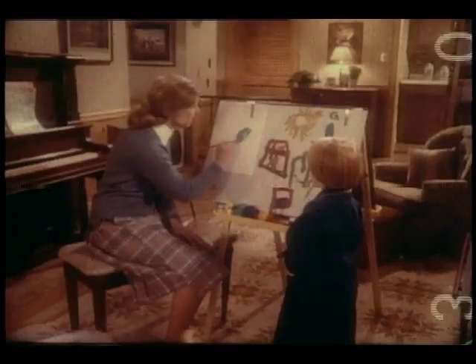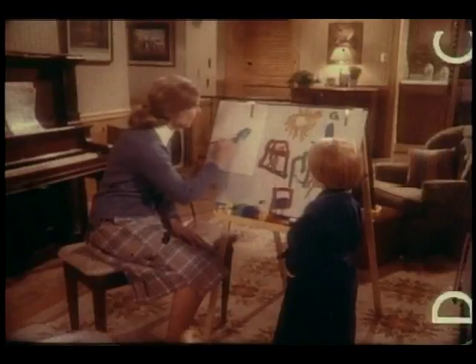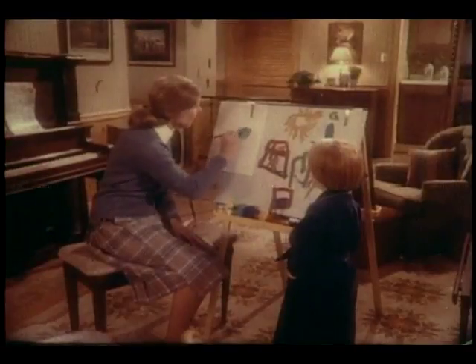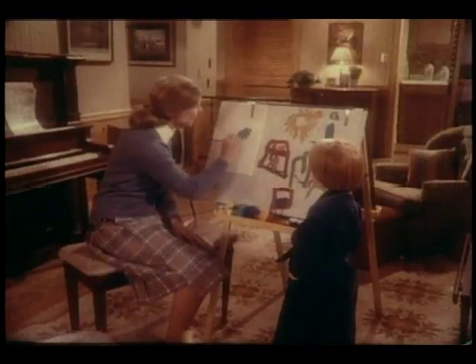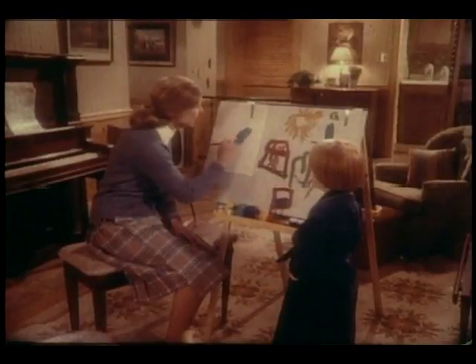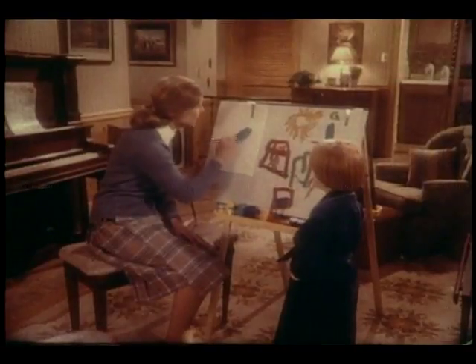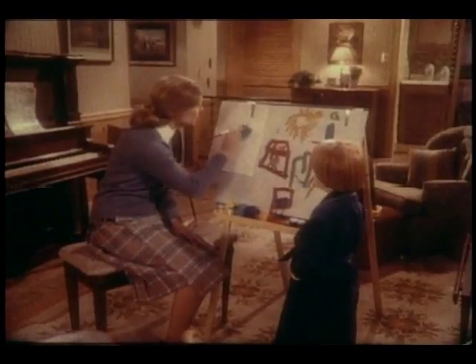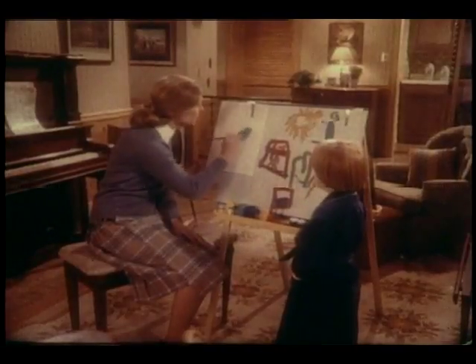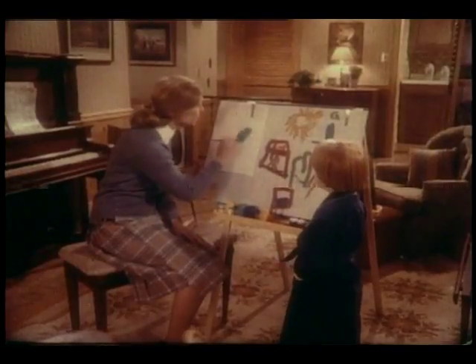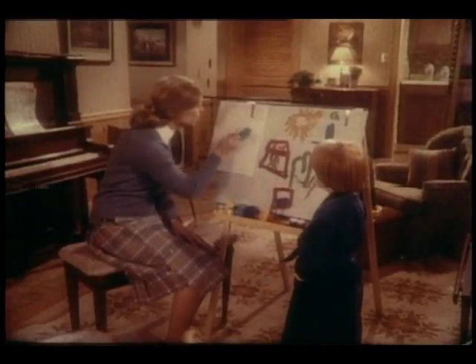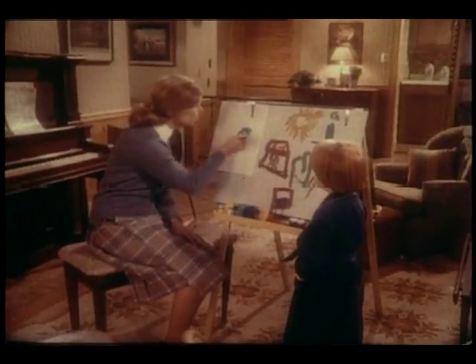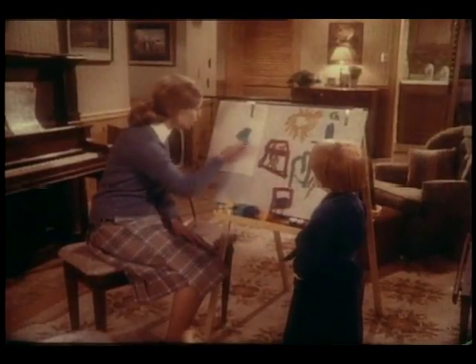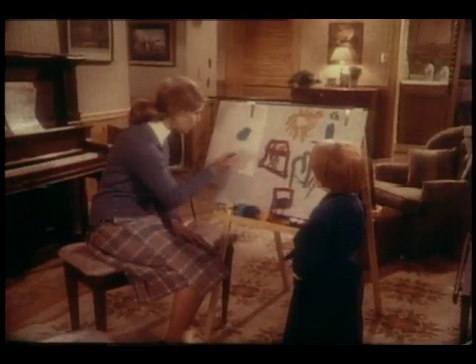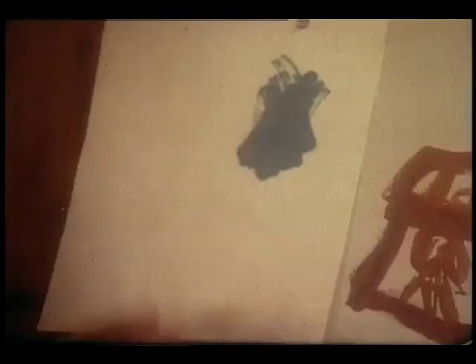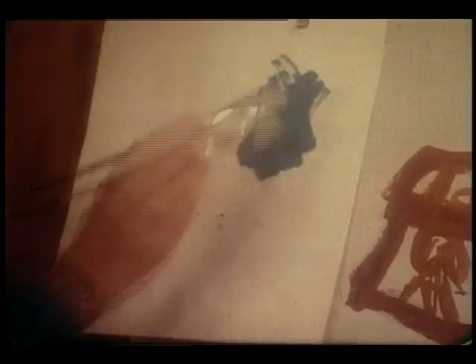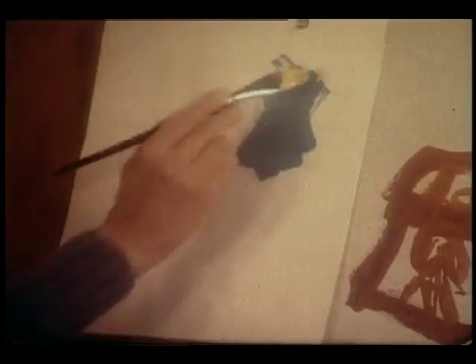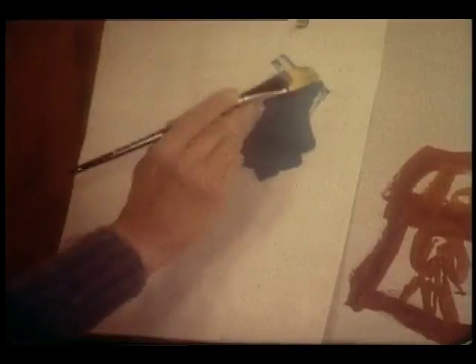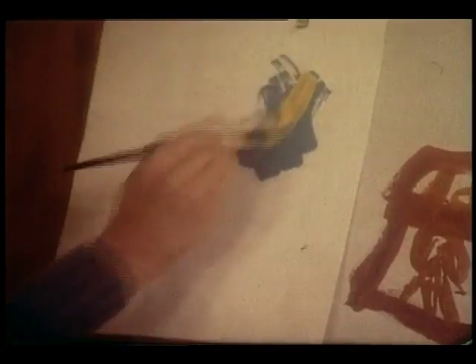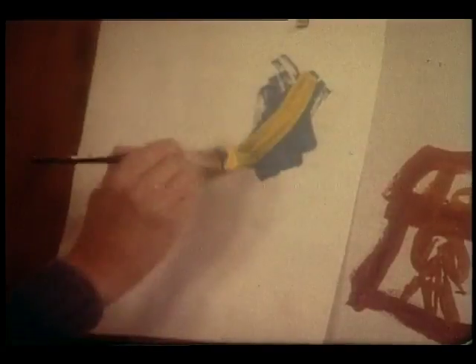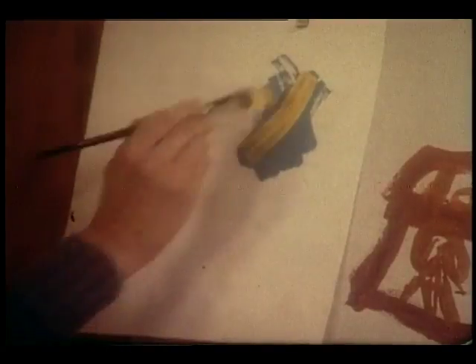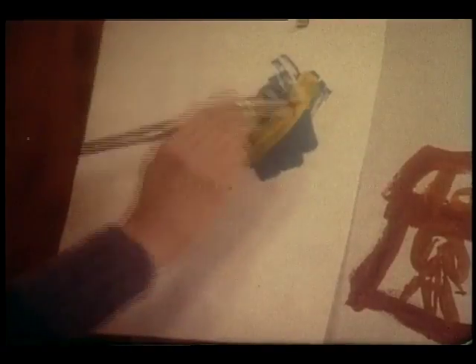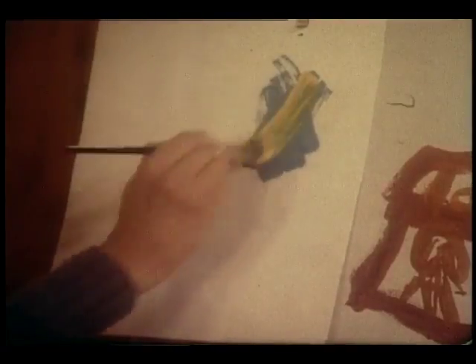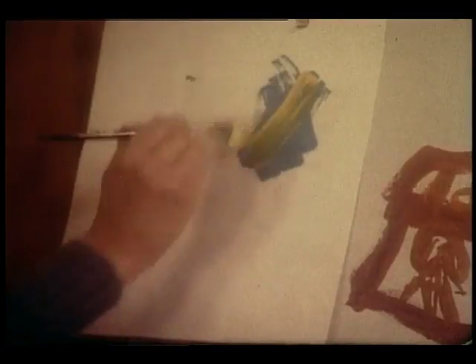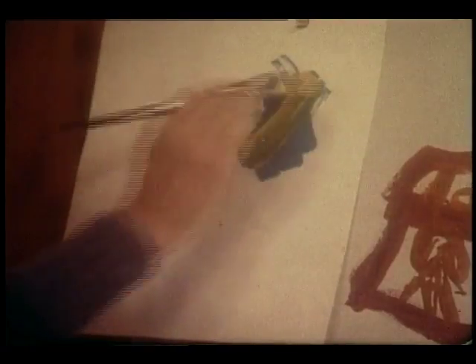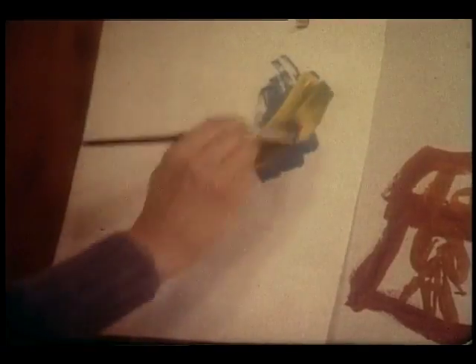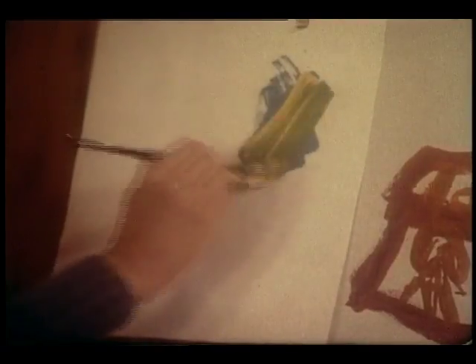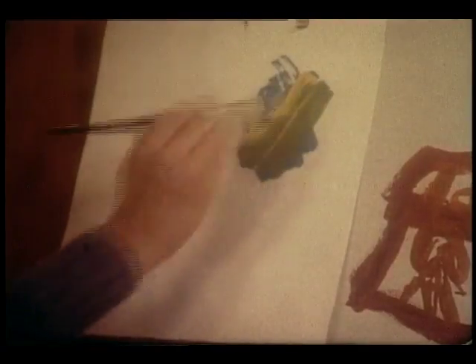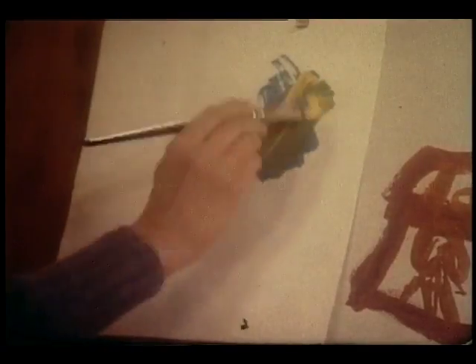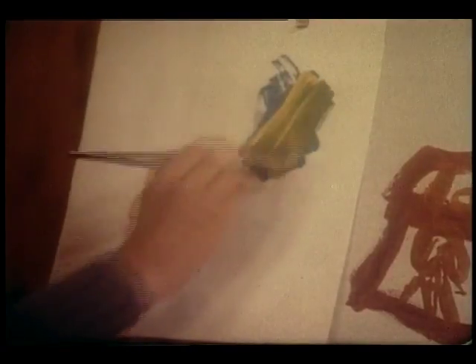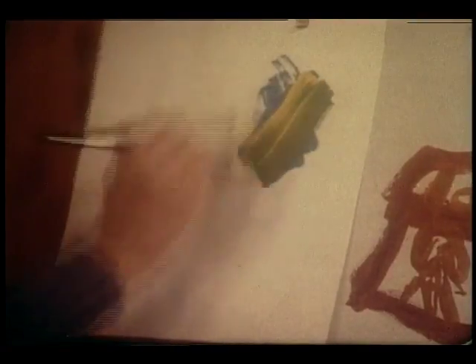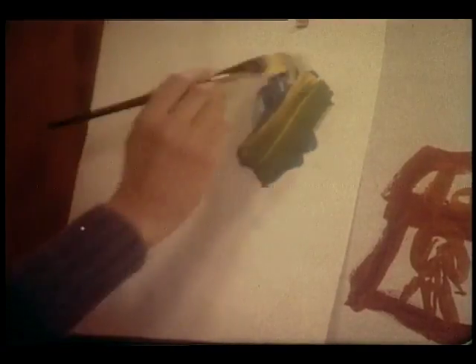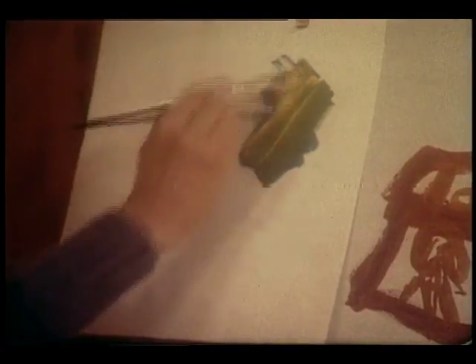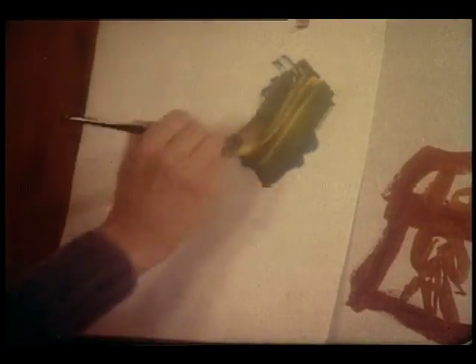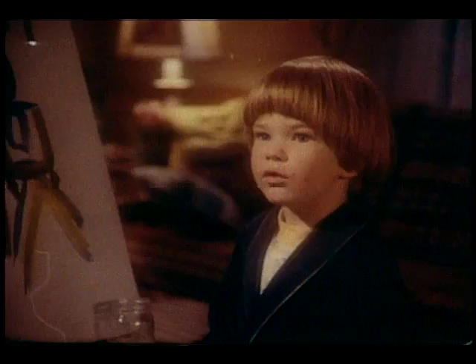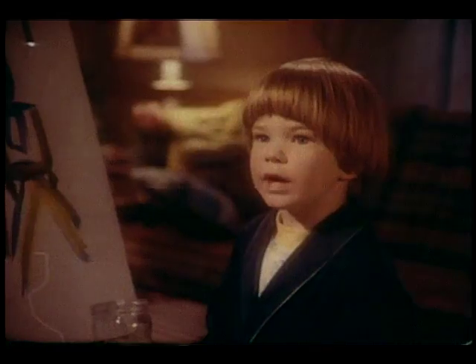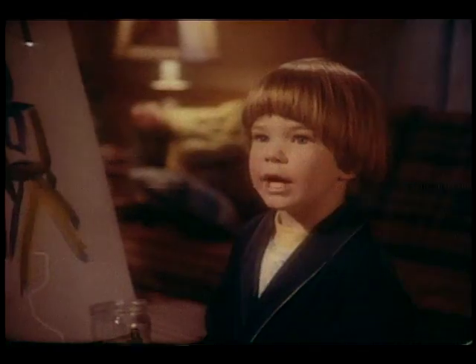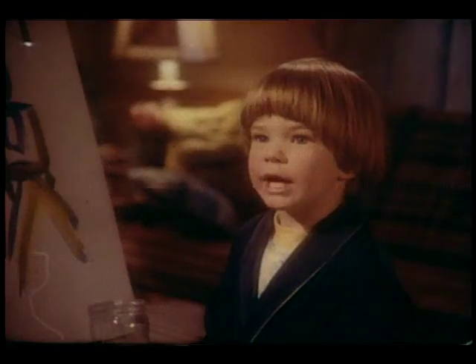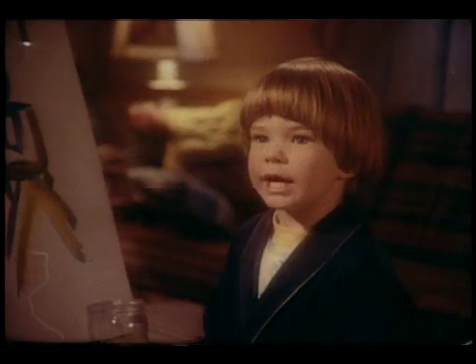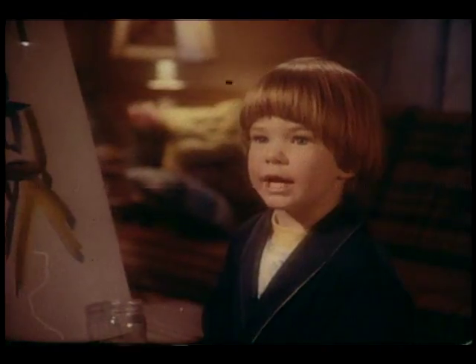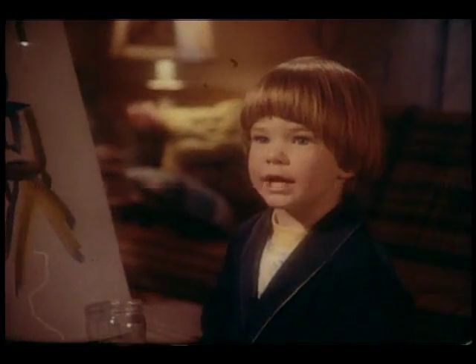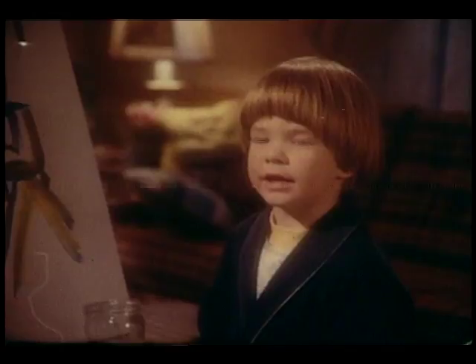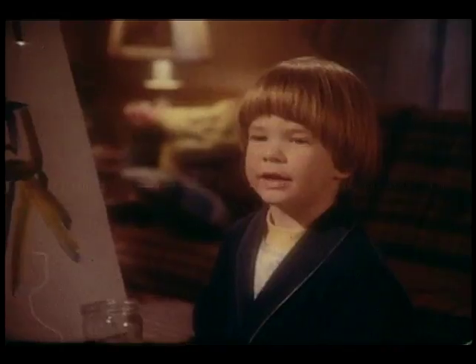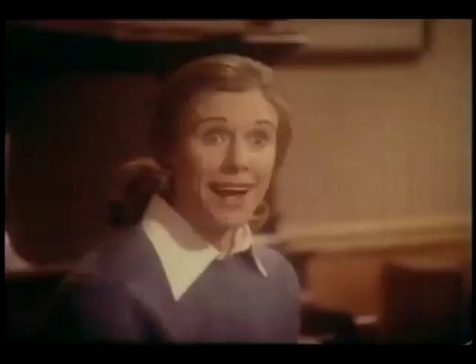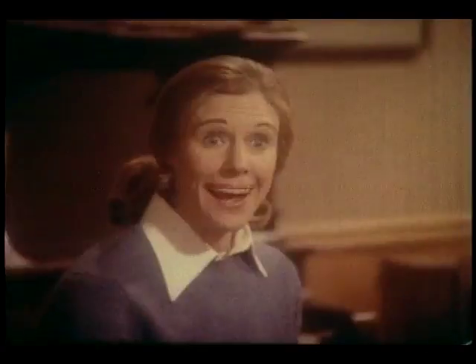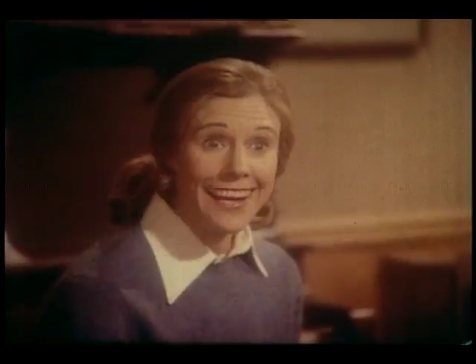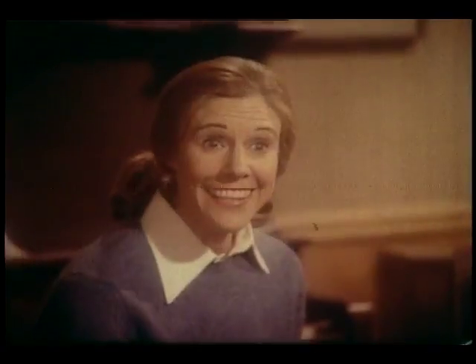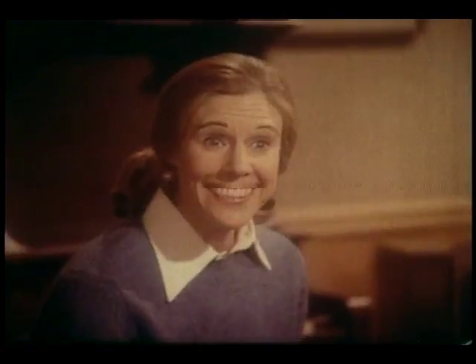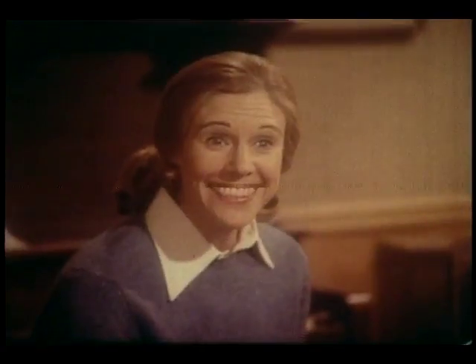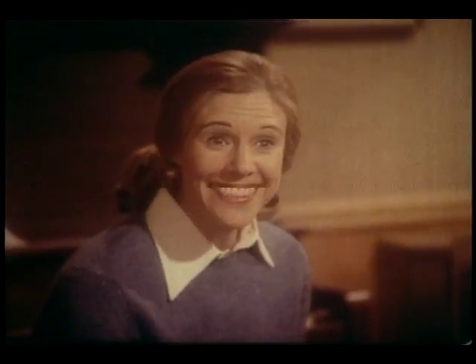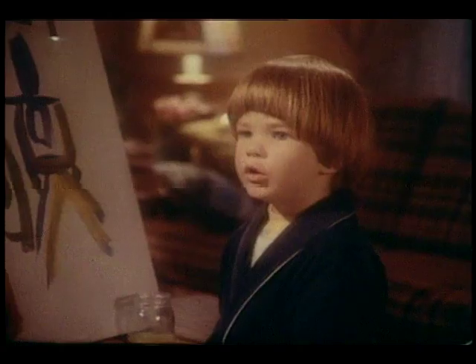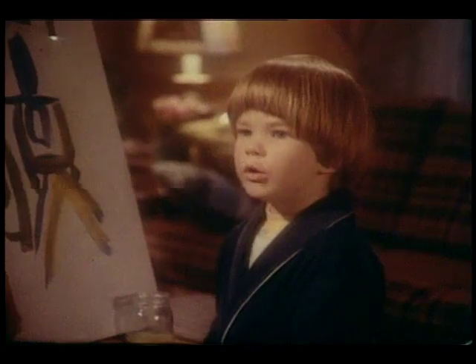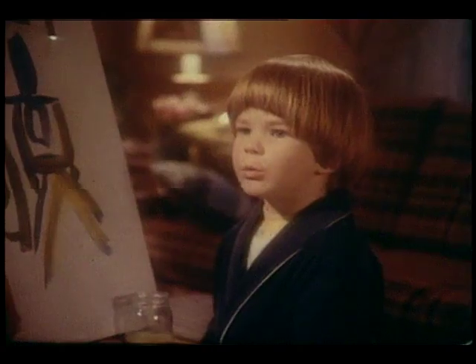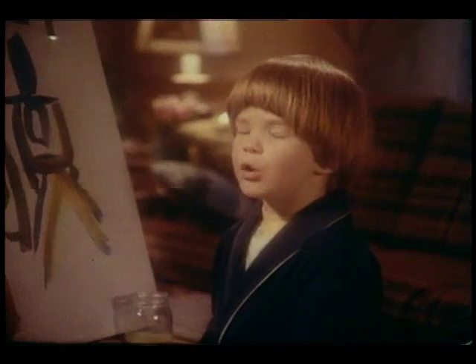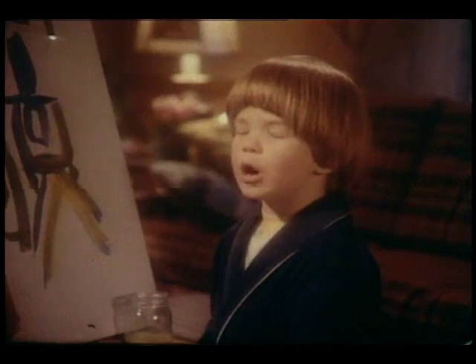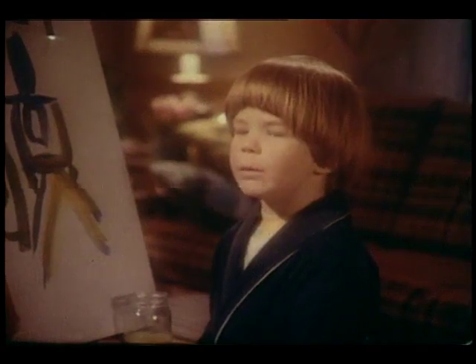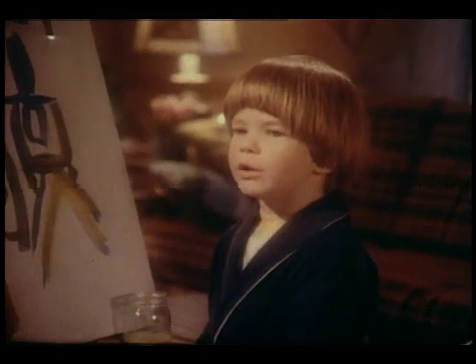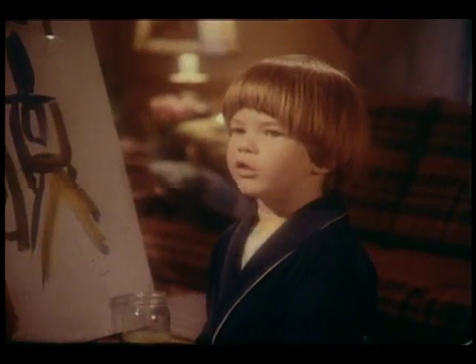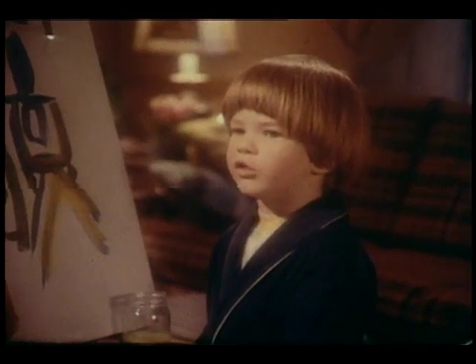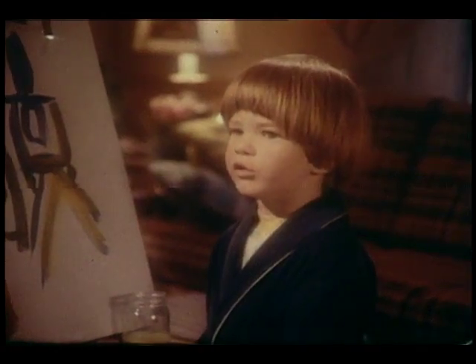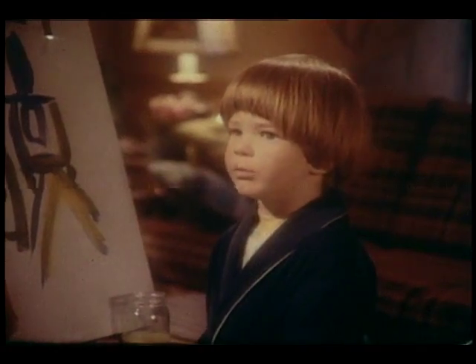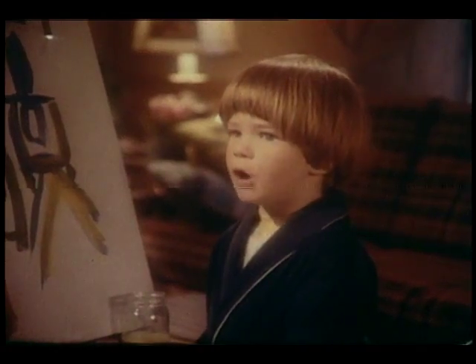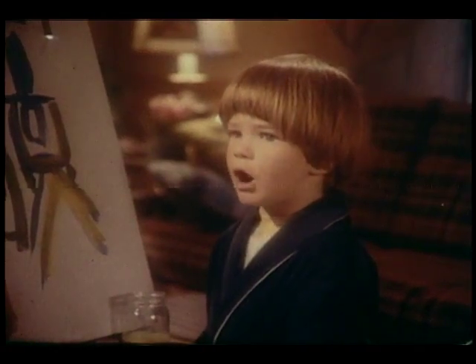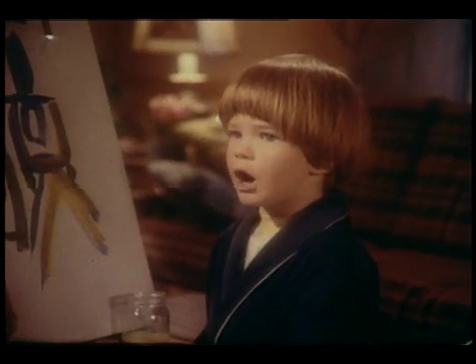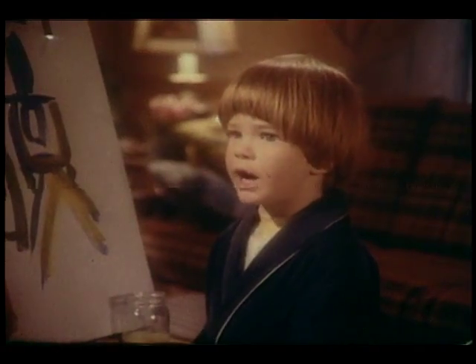A little blue, a little yellow. You make green! Right! Do more, Mrs. Marsh.